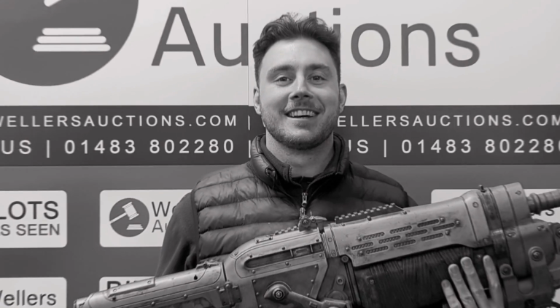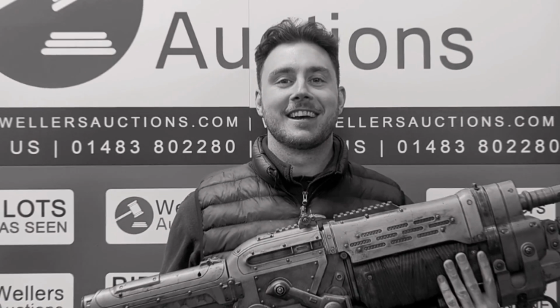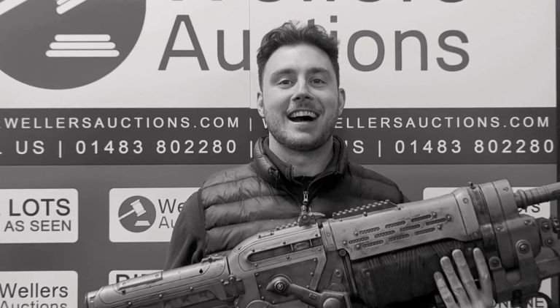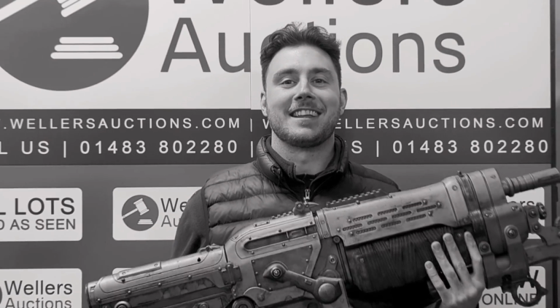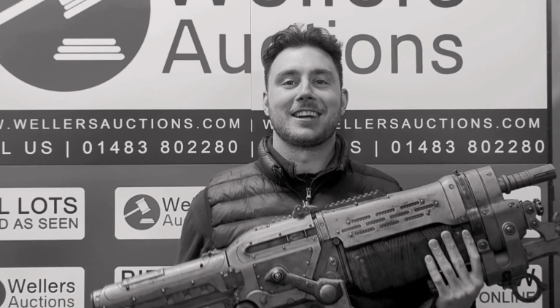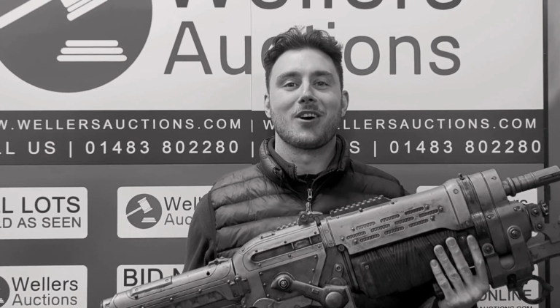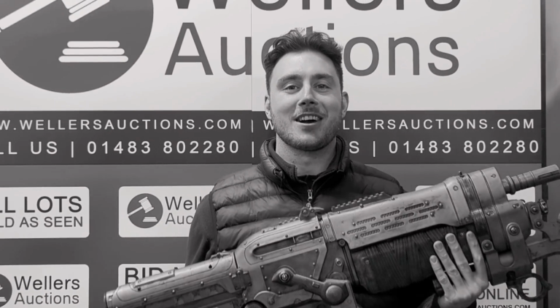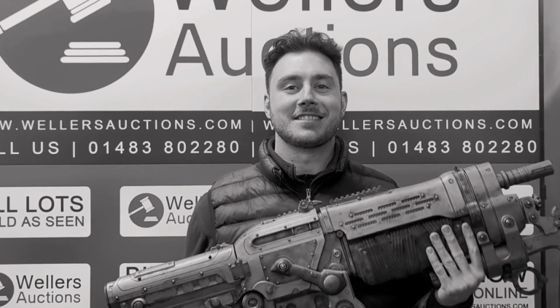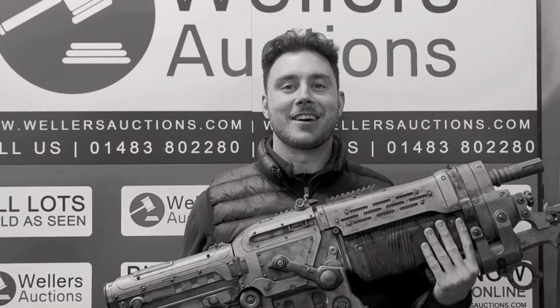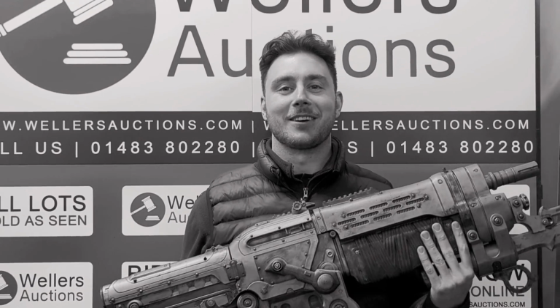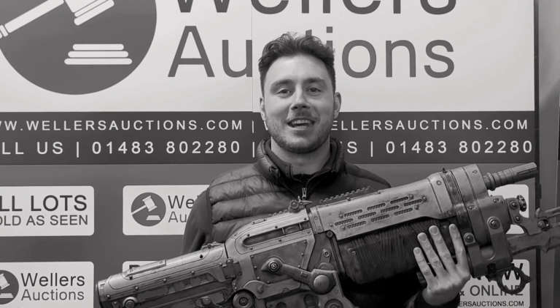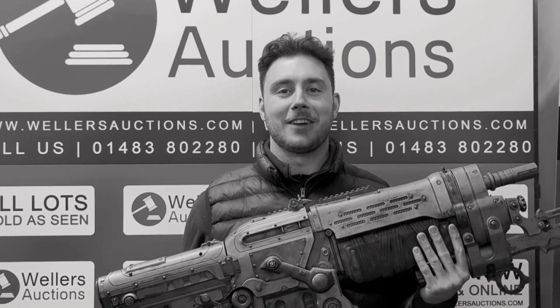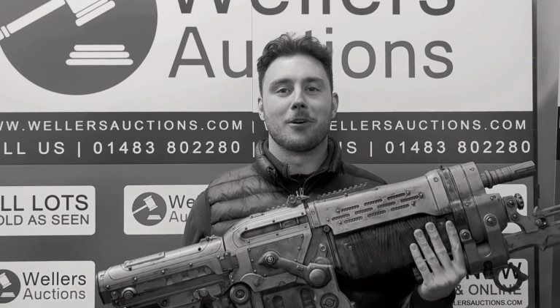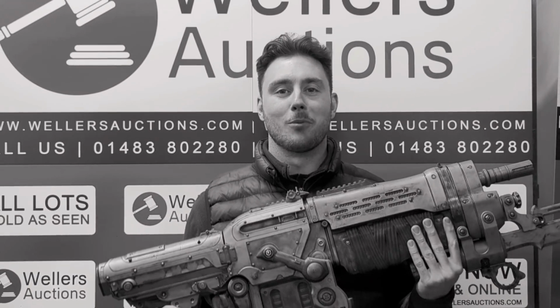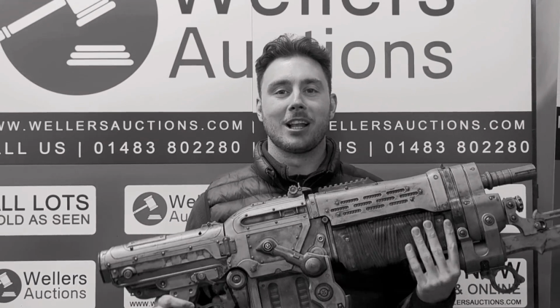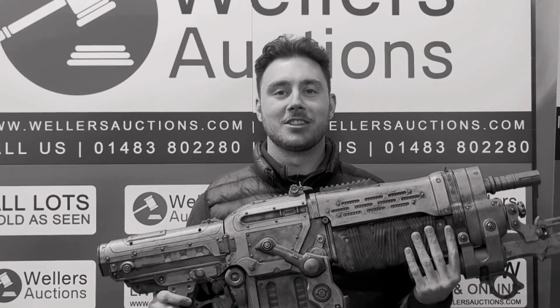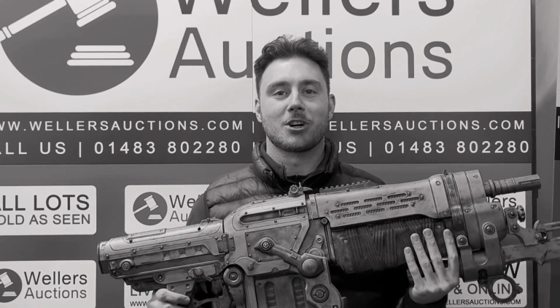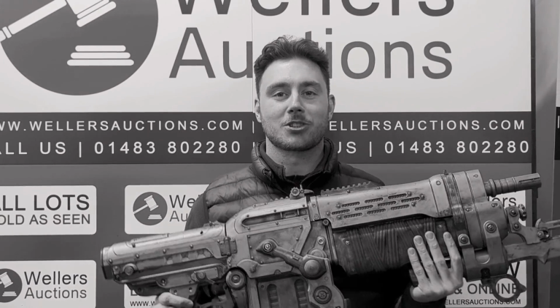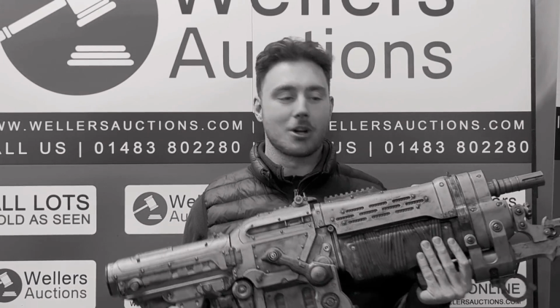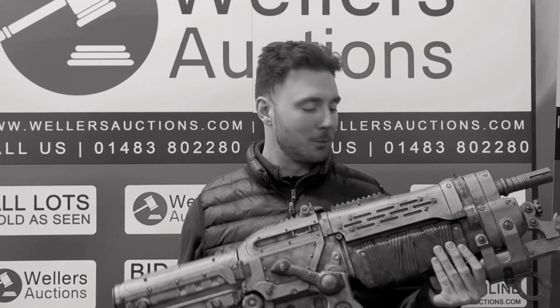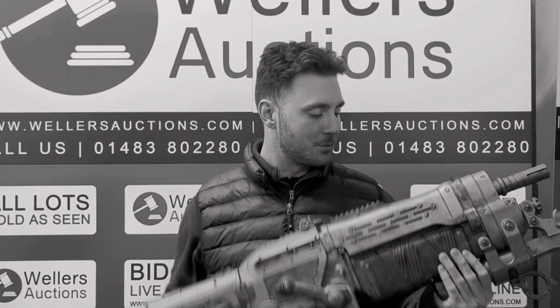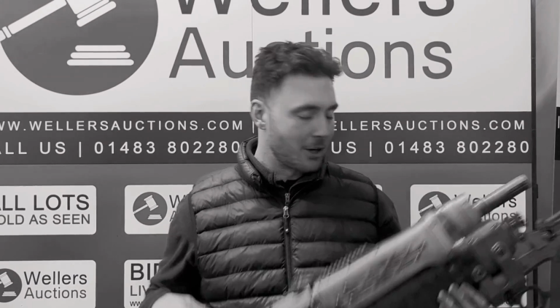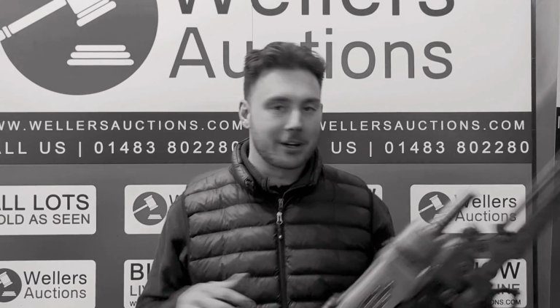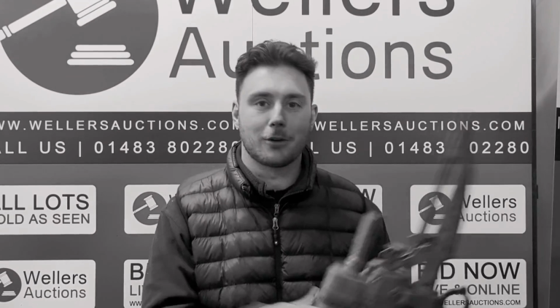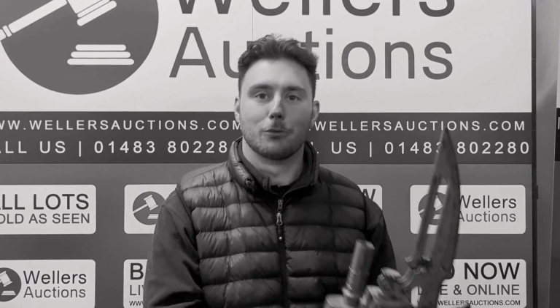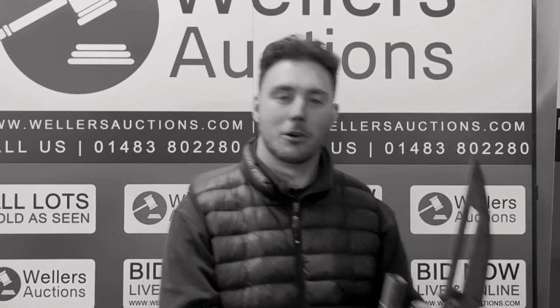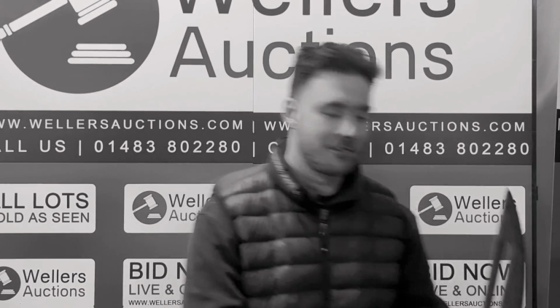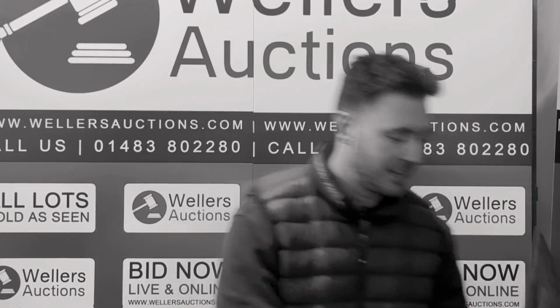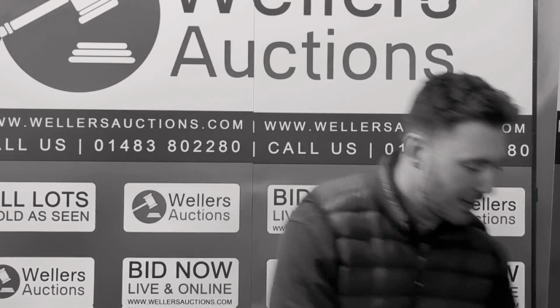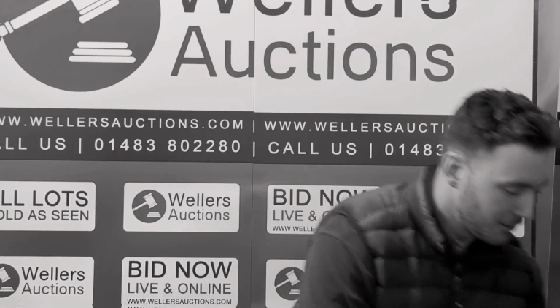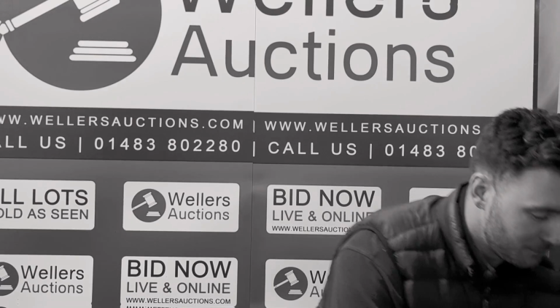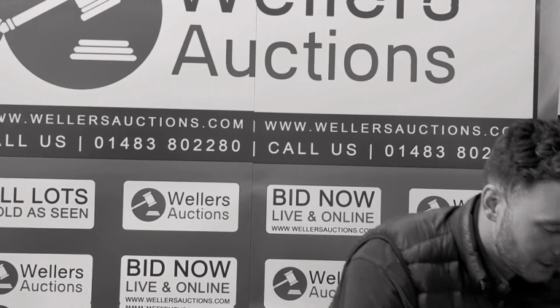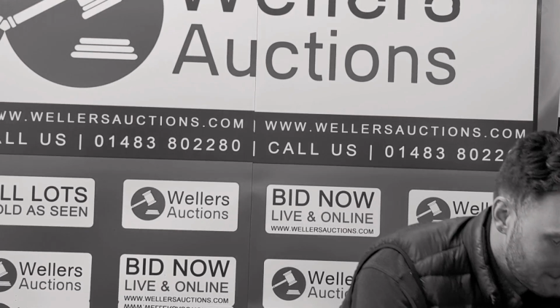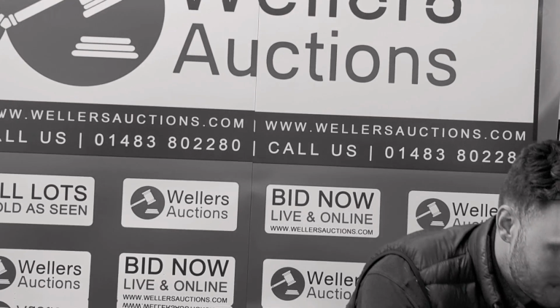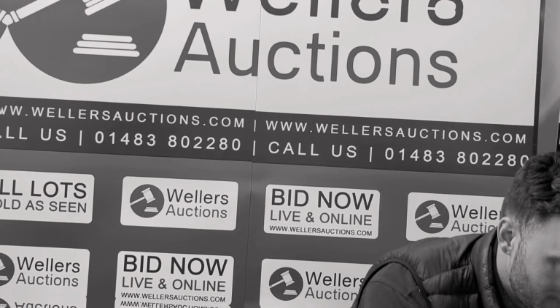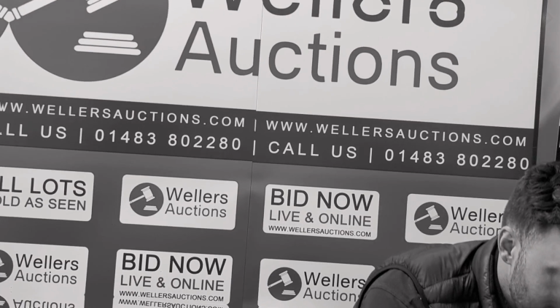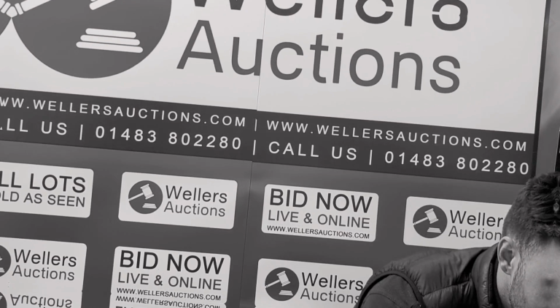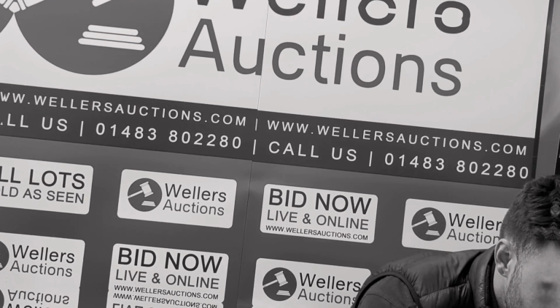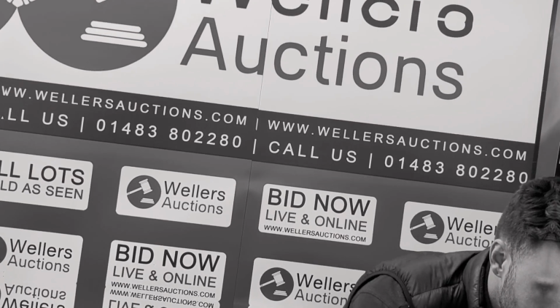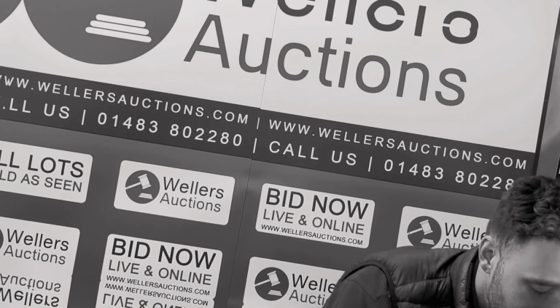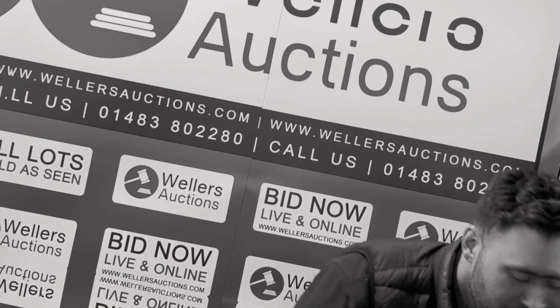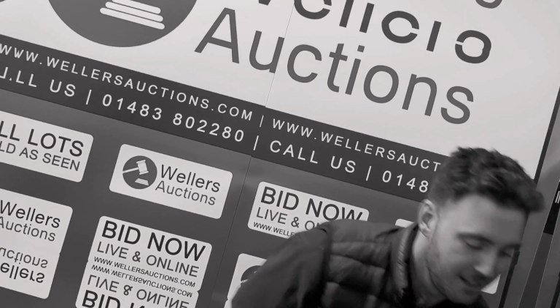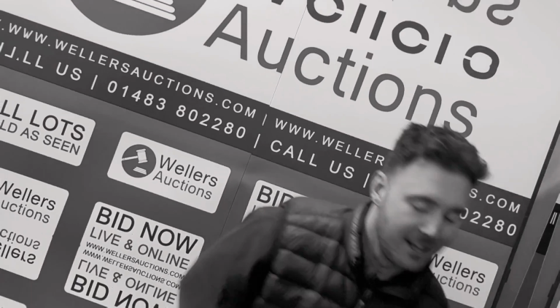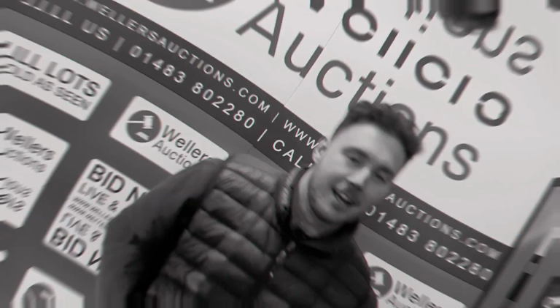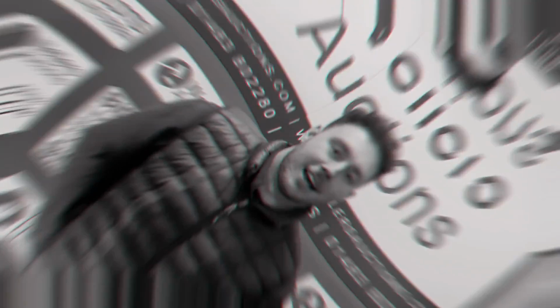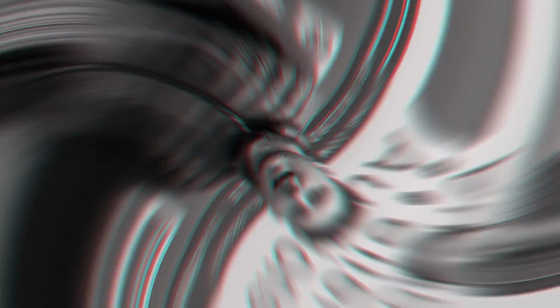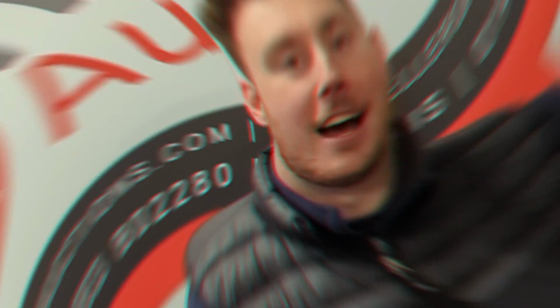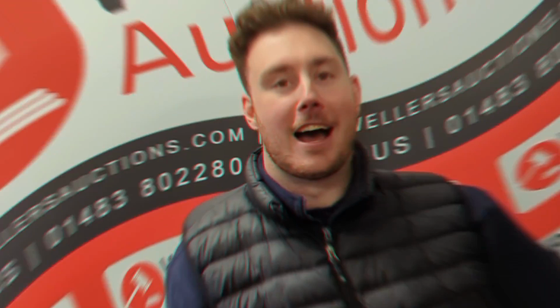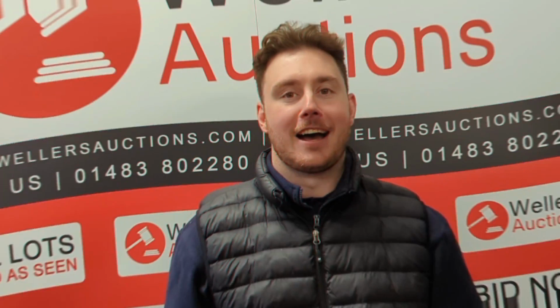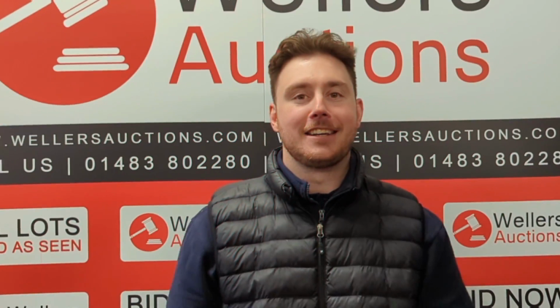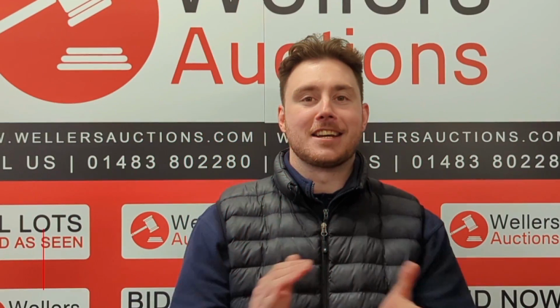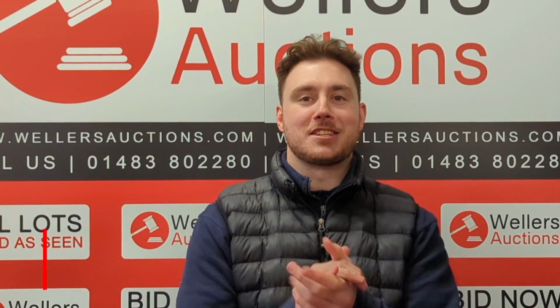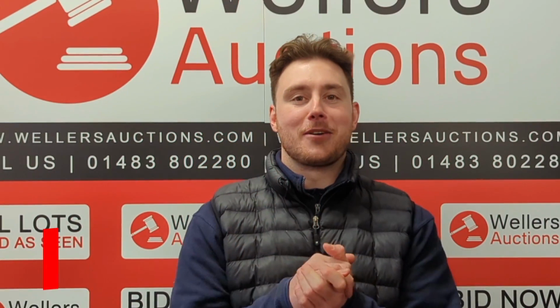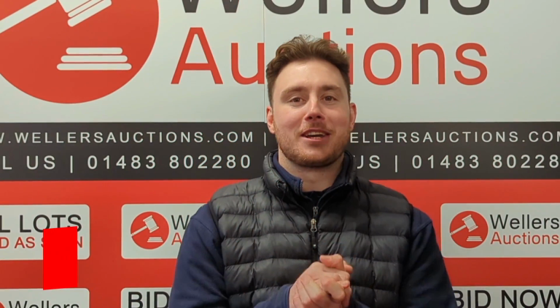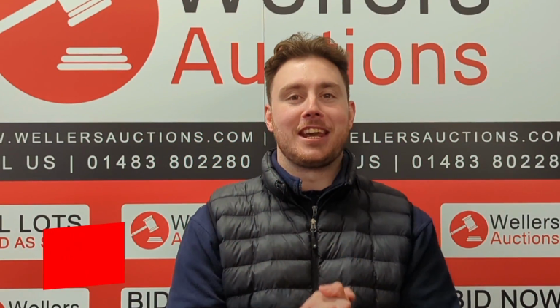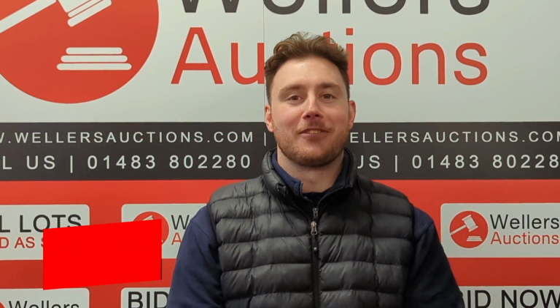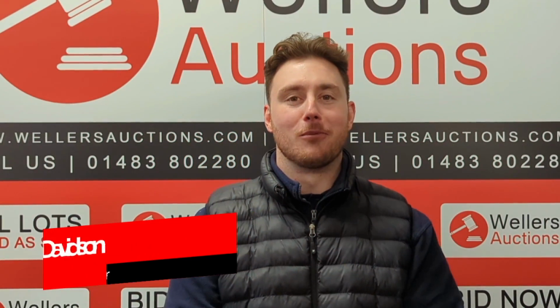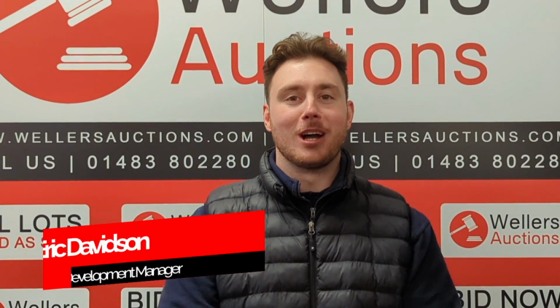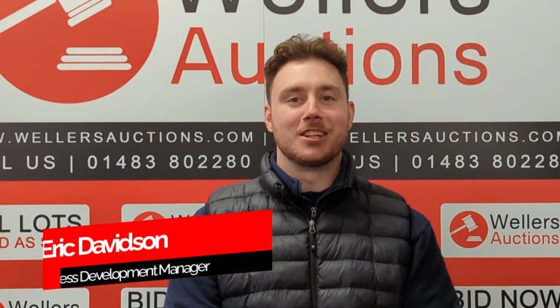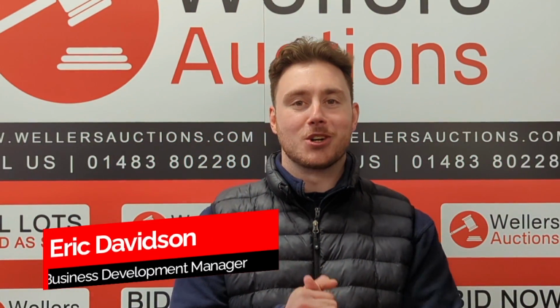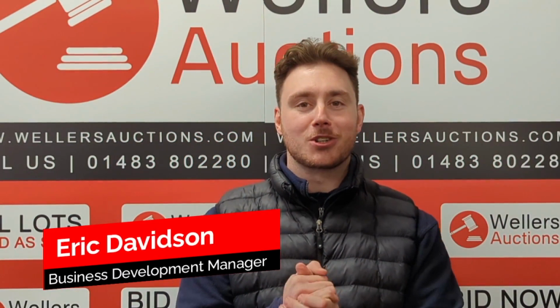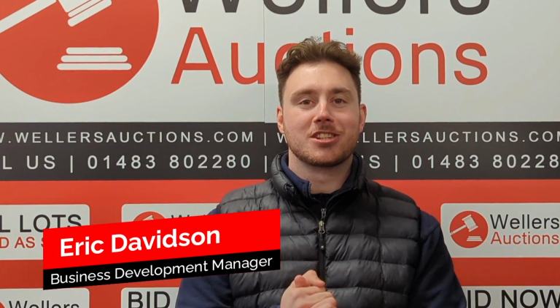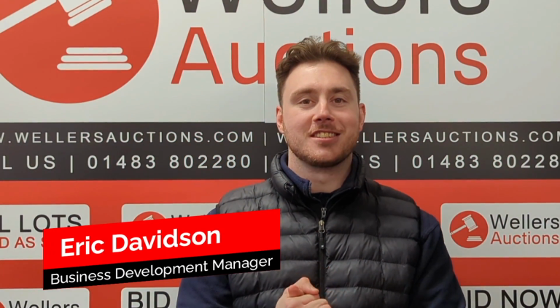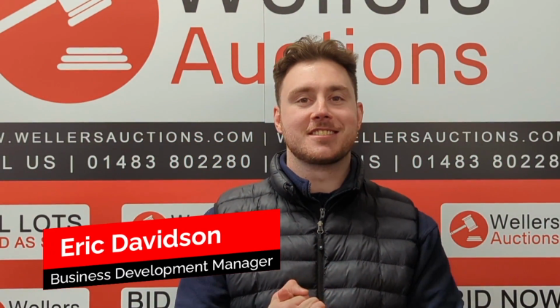Hi there guys. Eric here from Wellers Auctions. Oh, sorry, wrong video. Let me put that down. Yes, Eric here from Wellers Auctions.